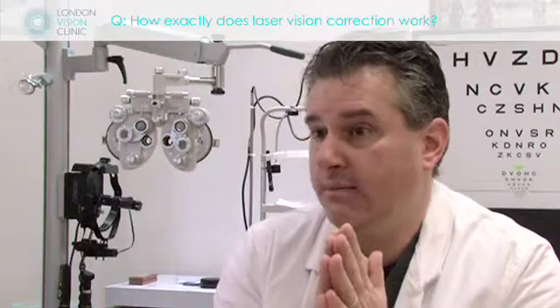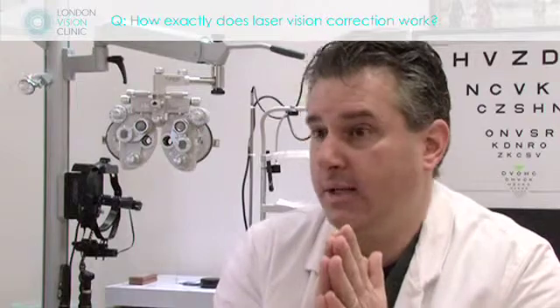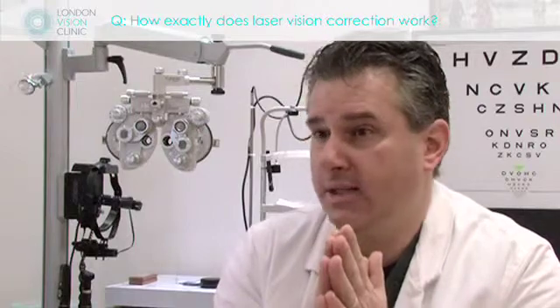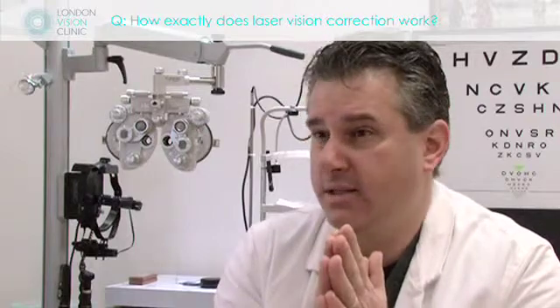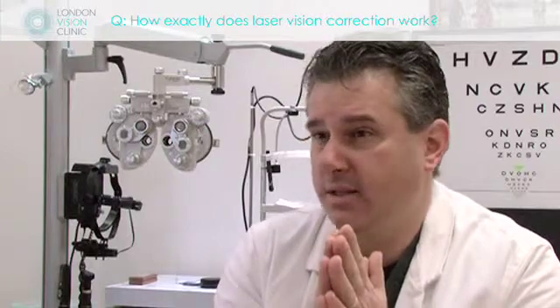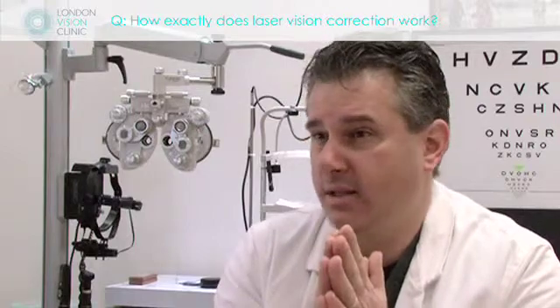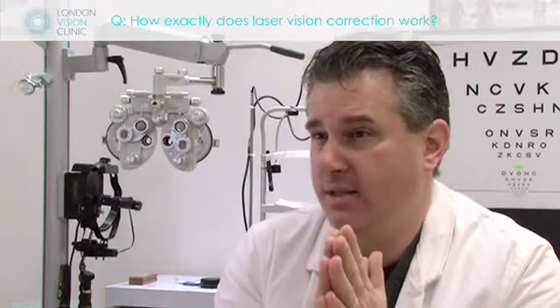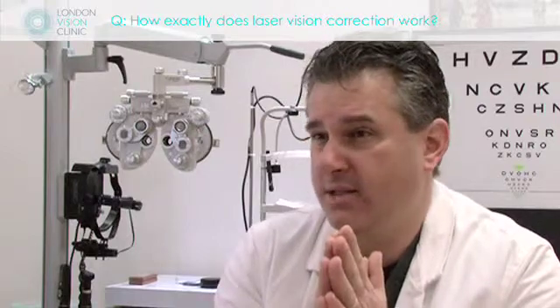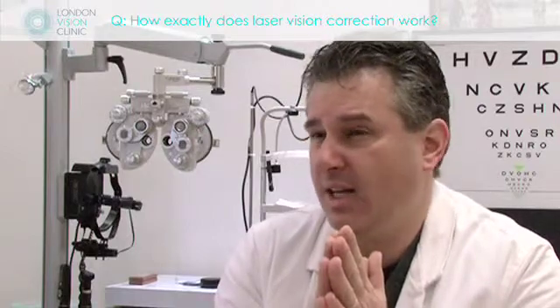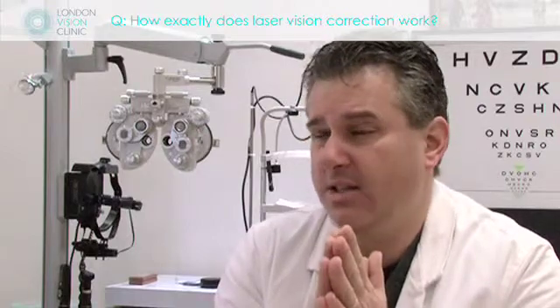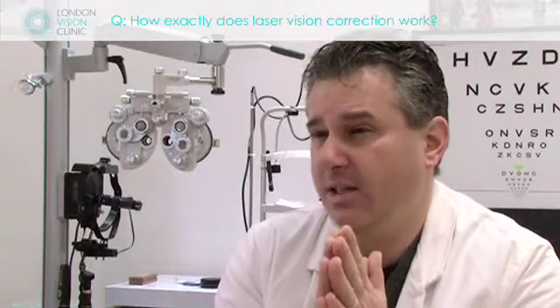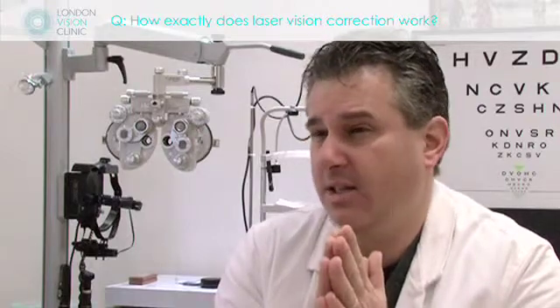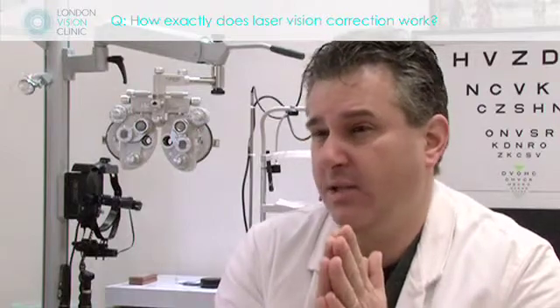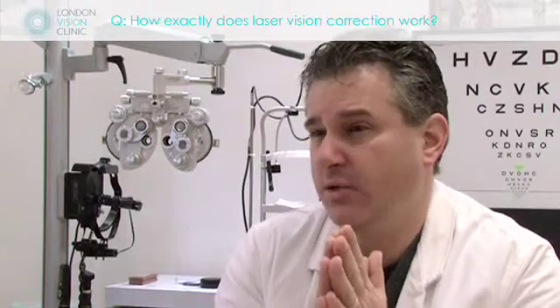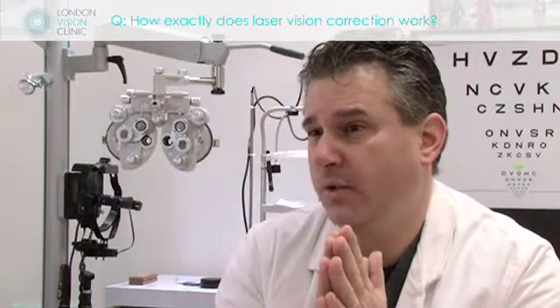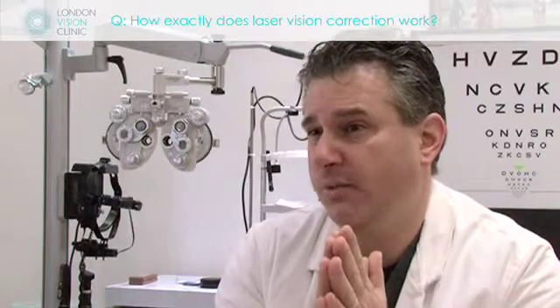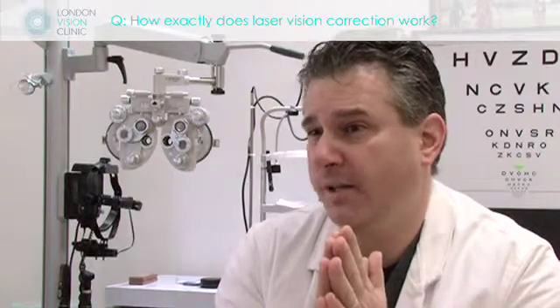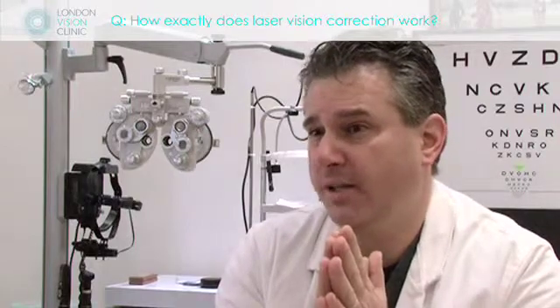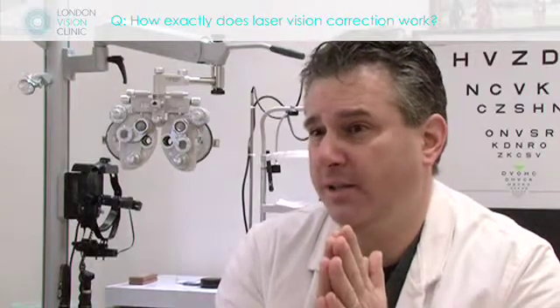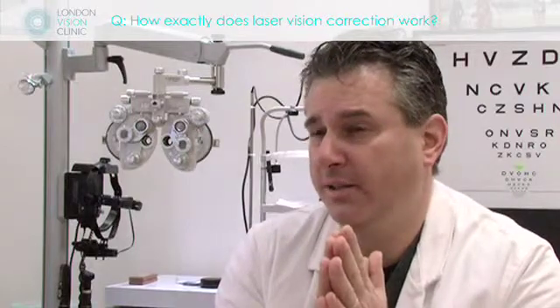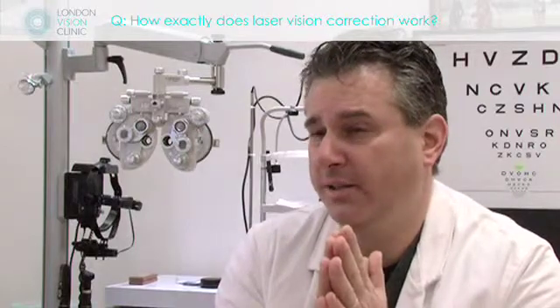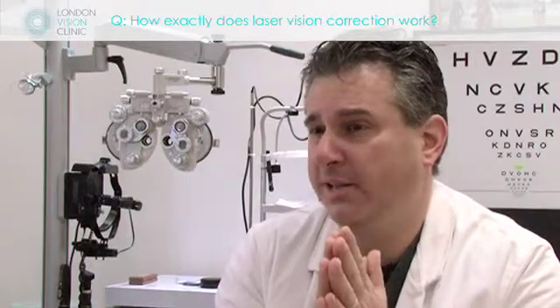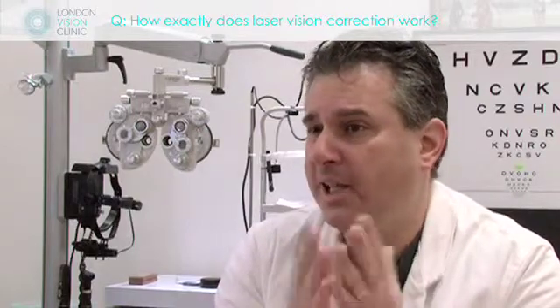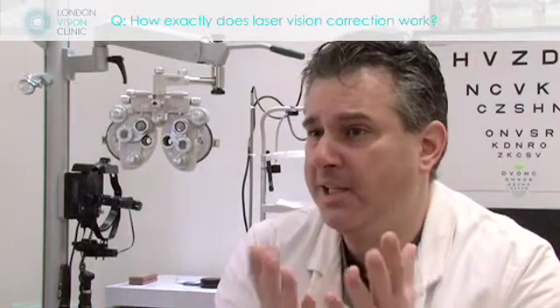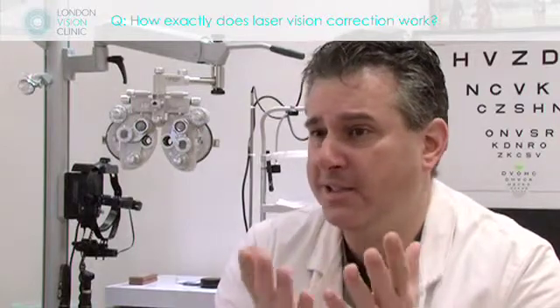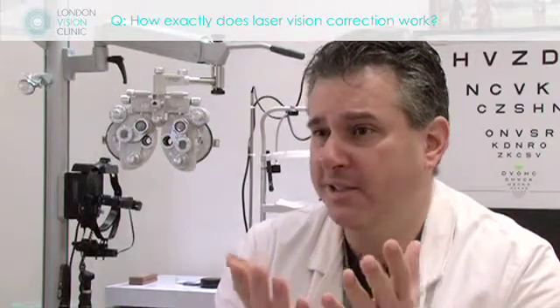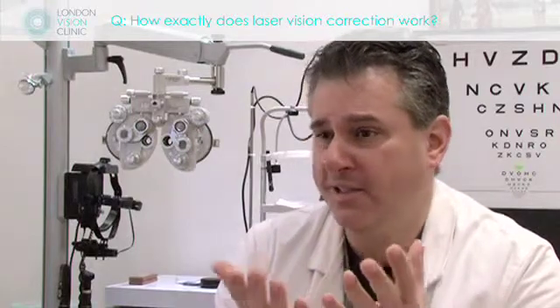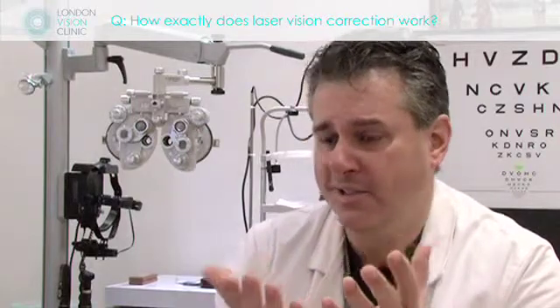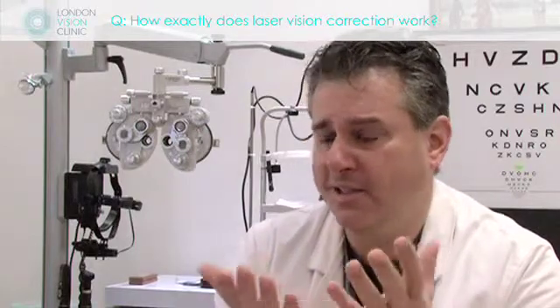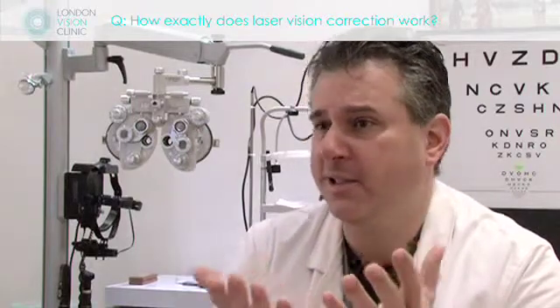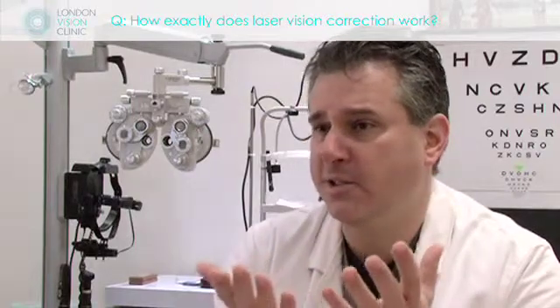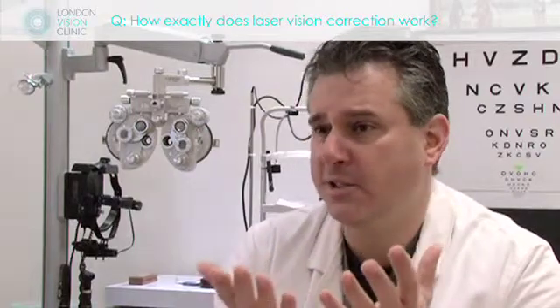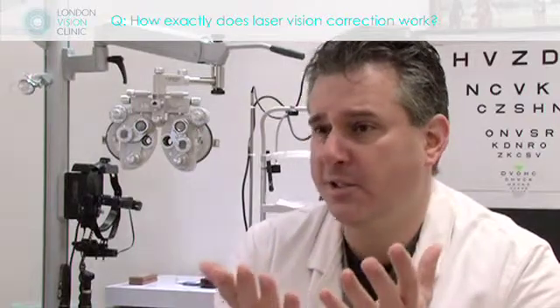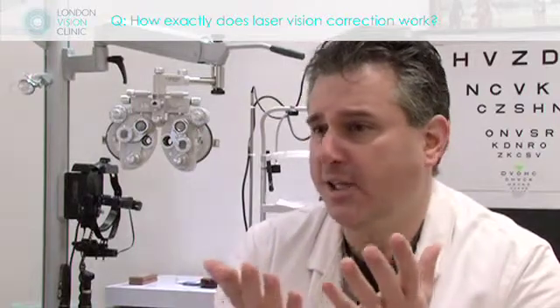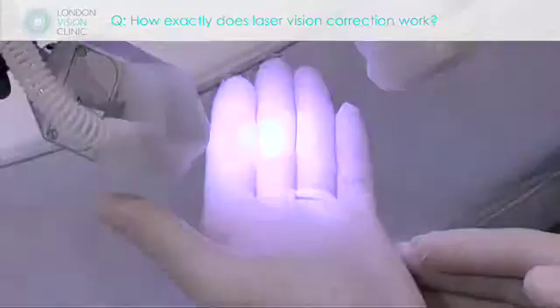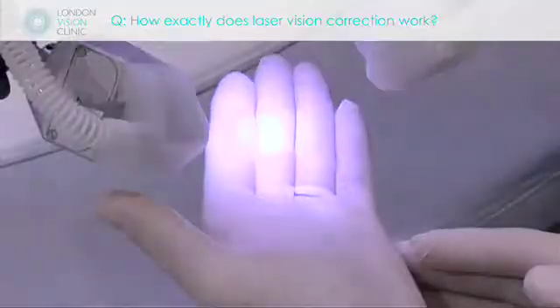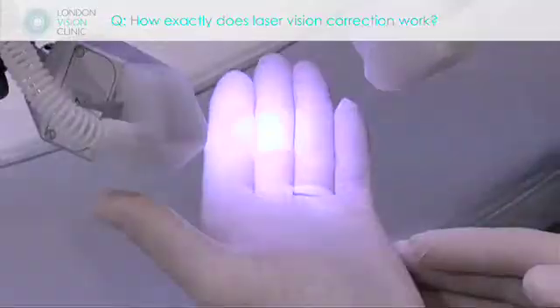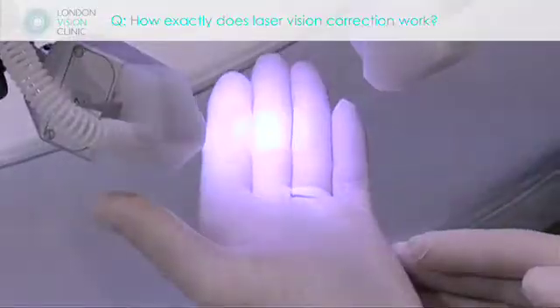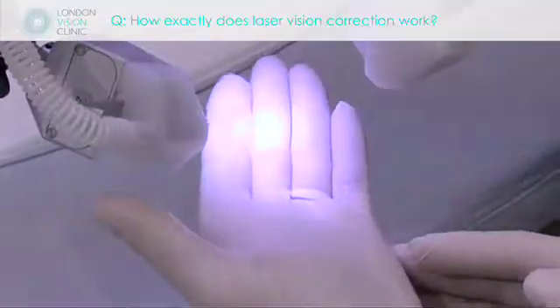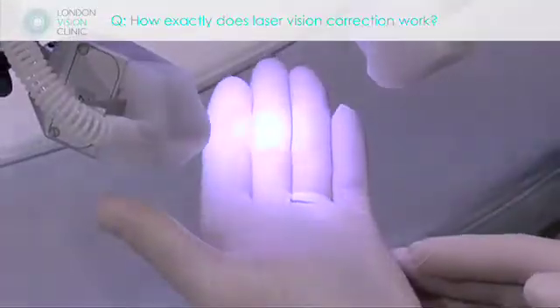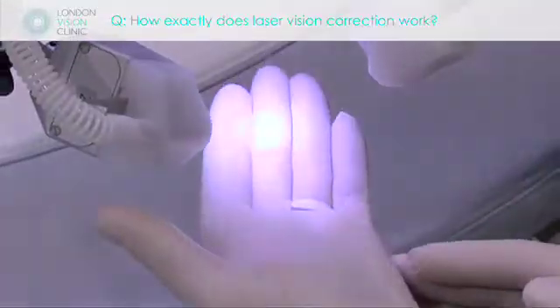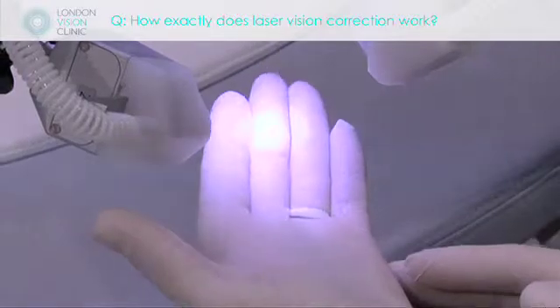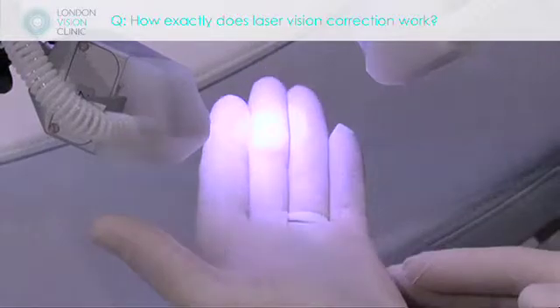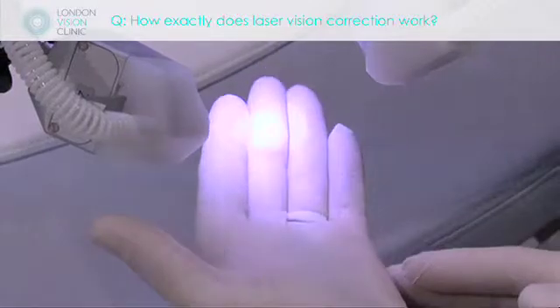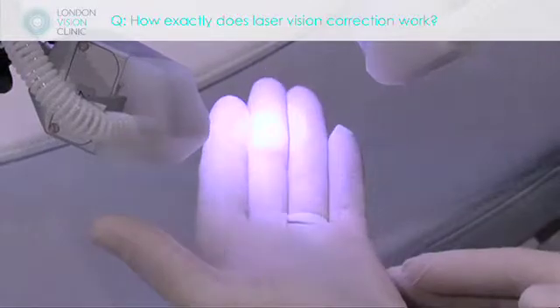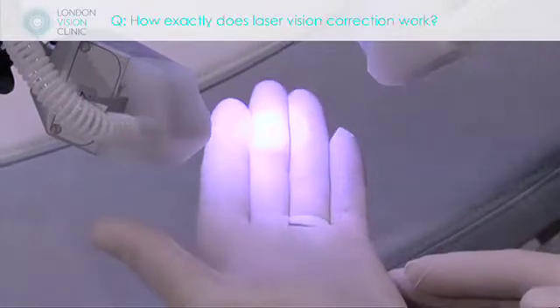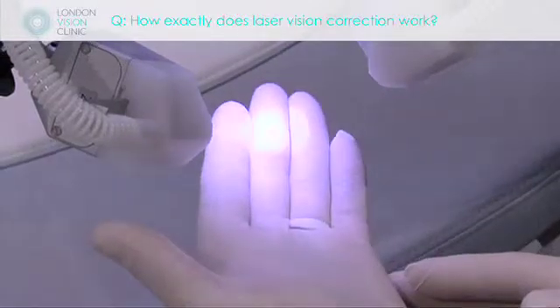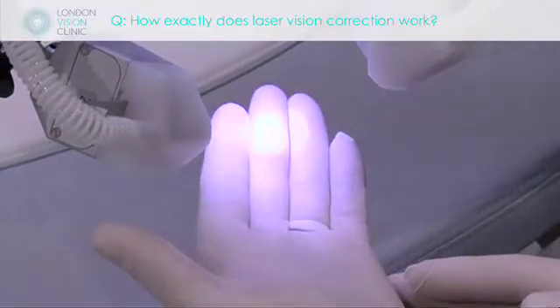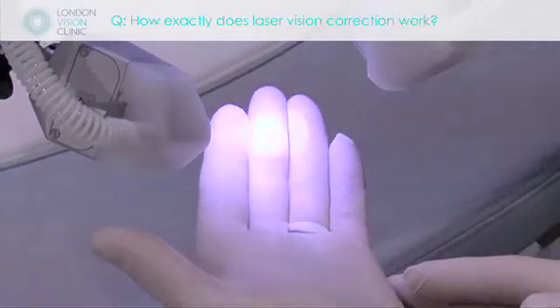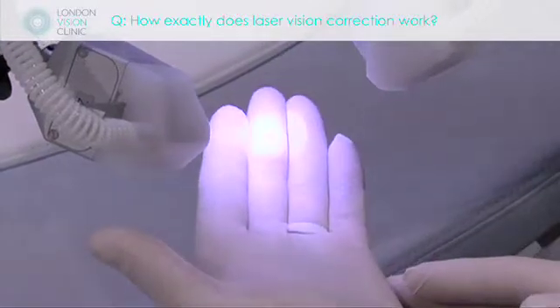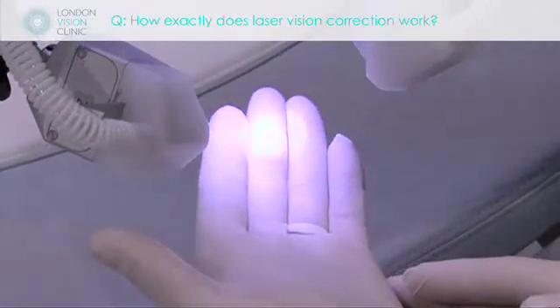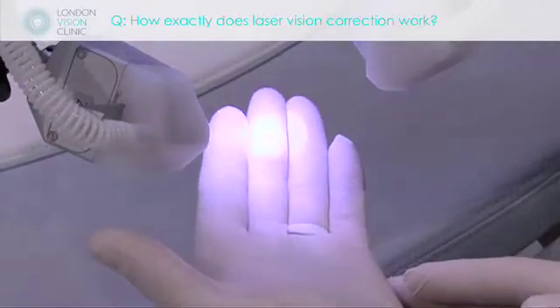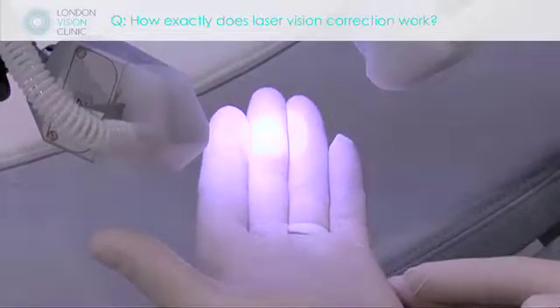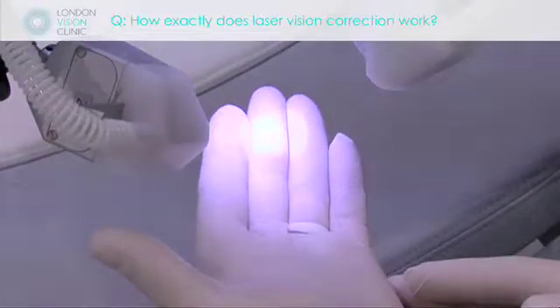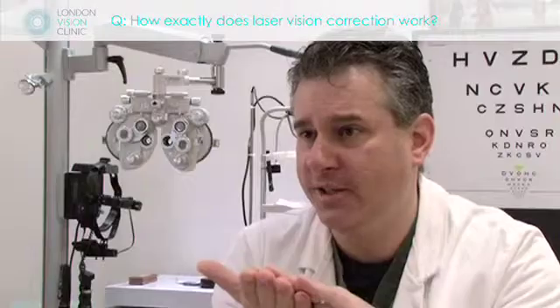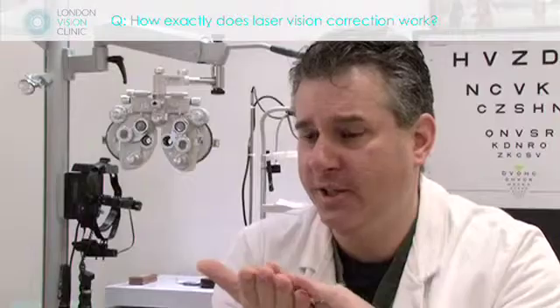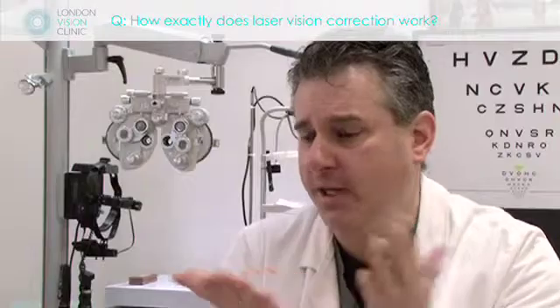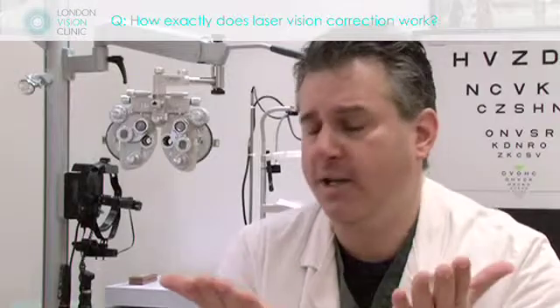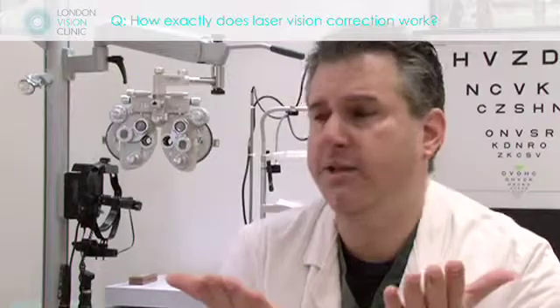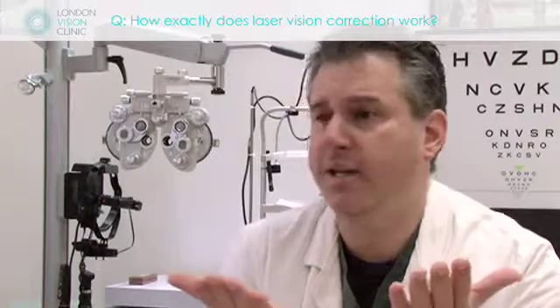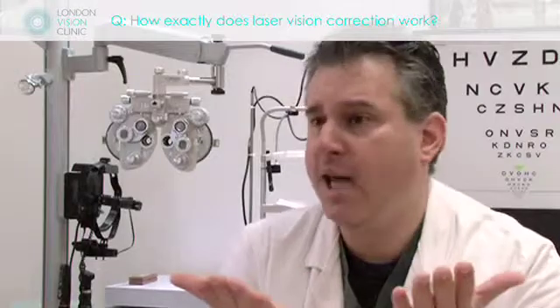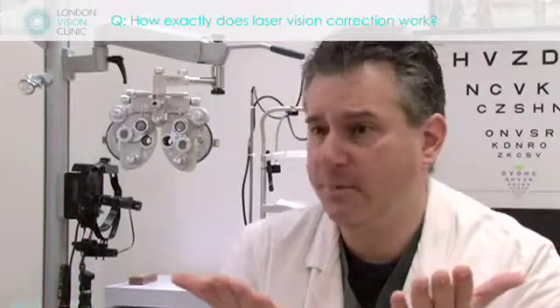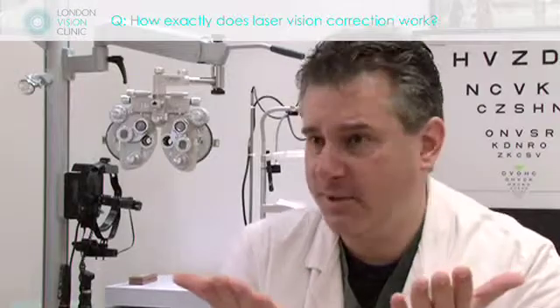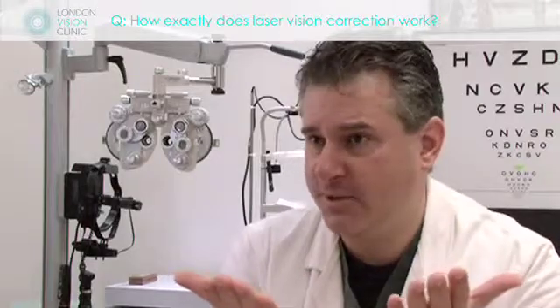It's actually an extremely light touch laser. You can put your hand under it and nothing happens.